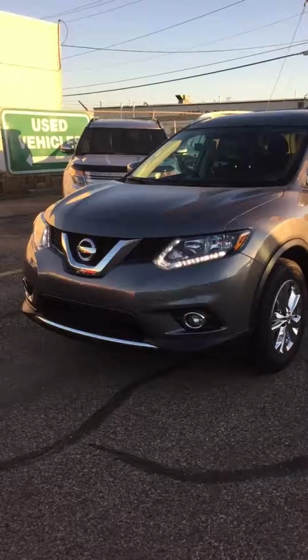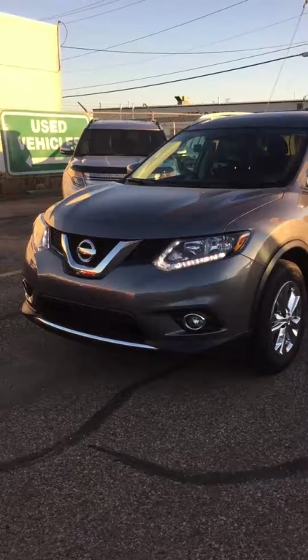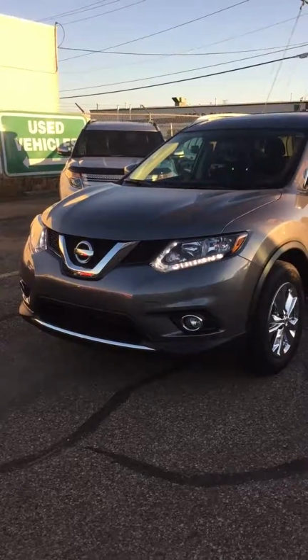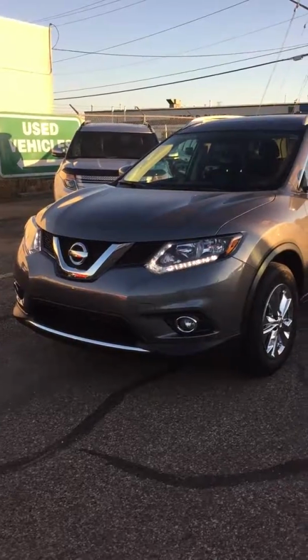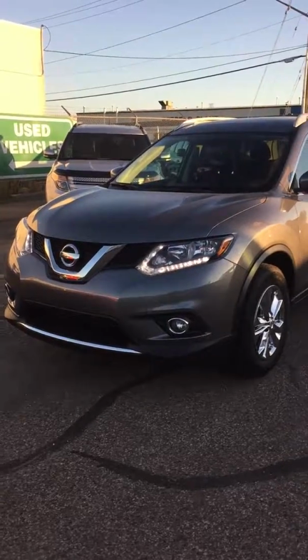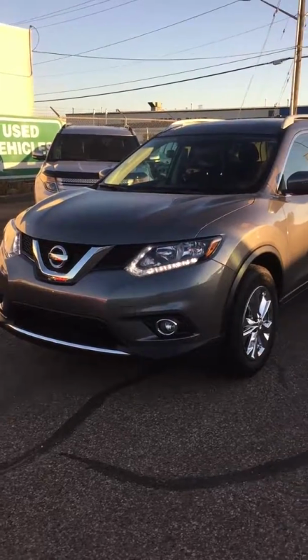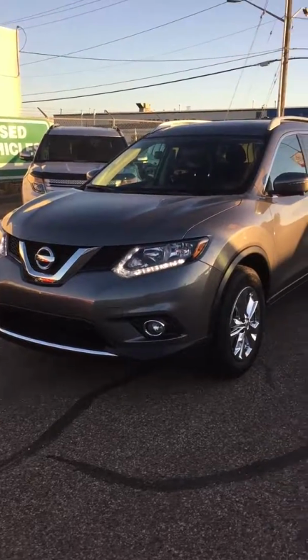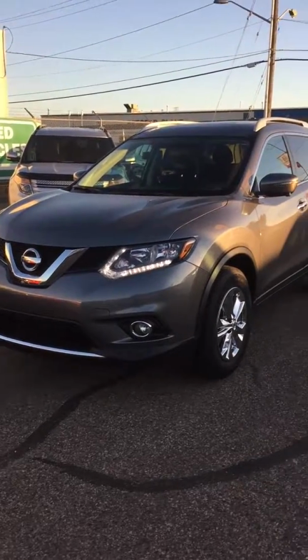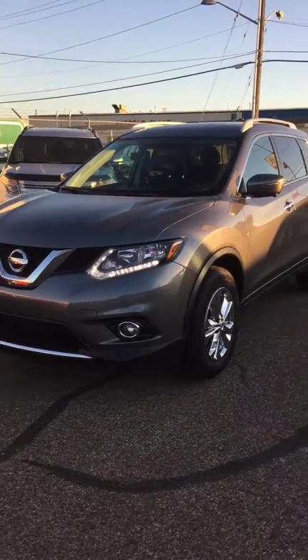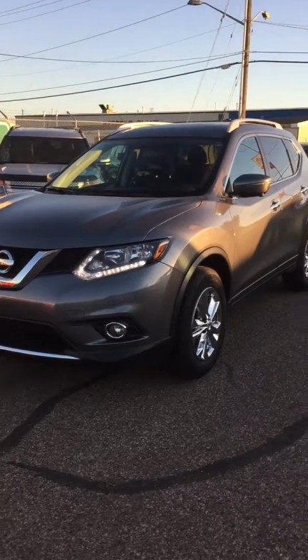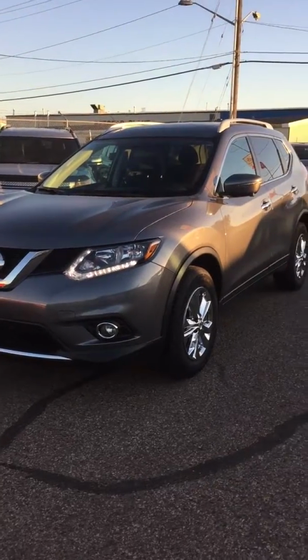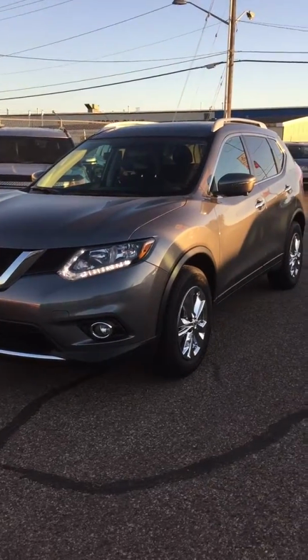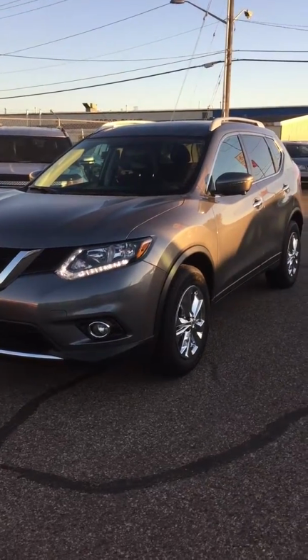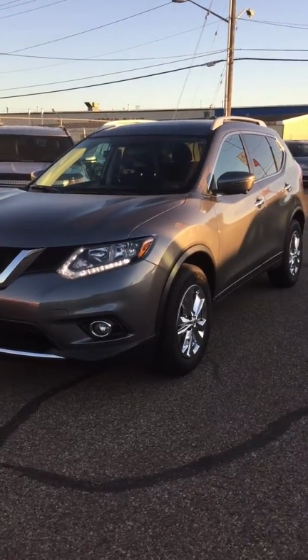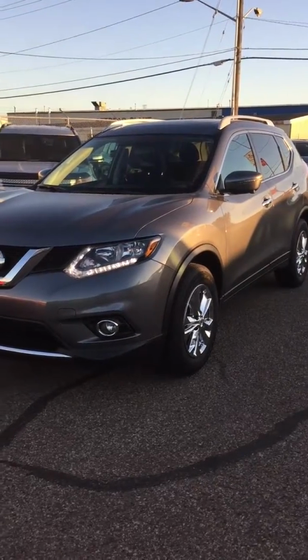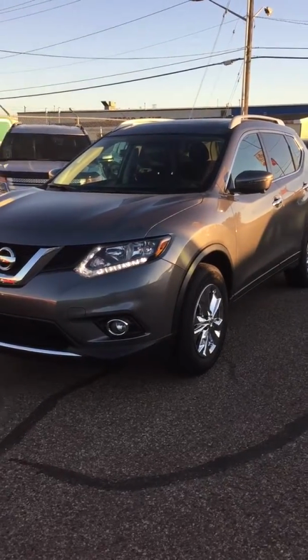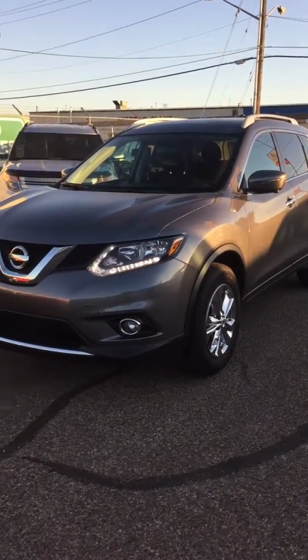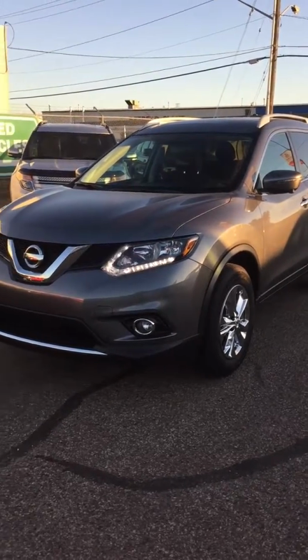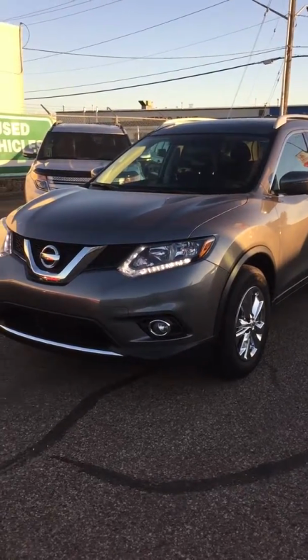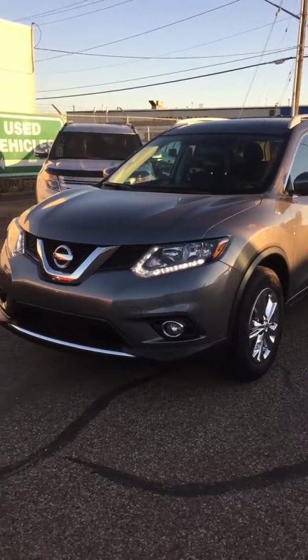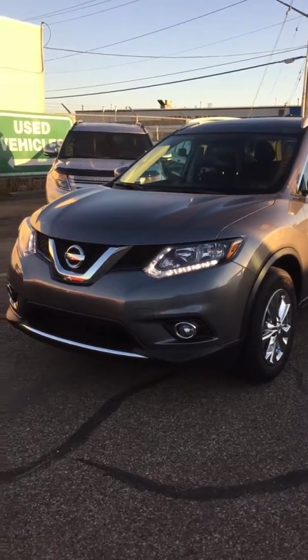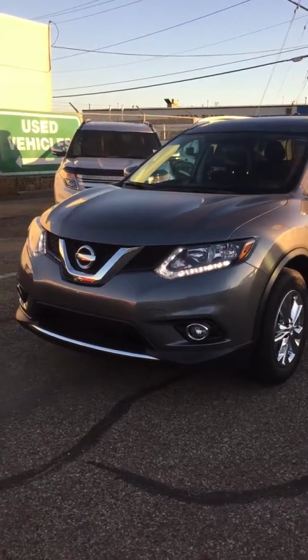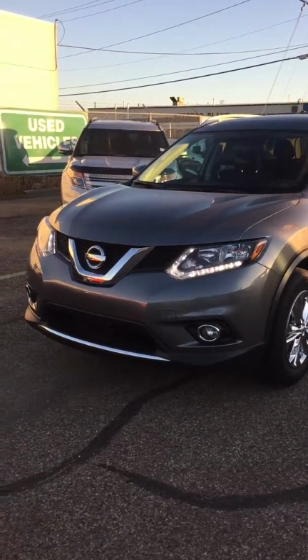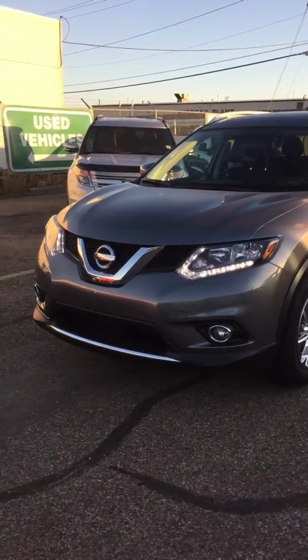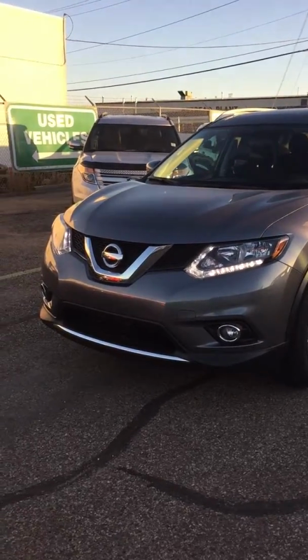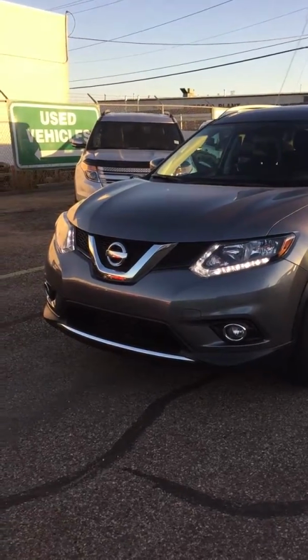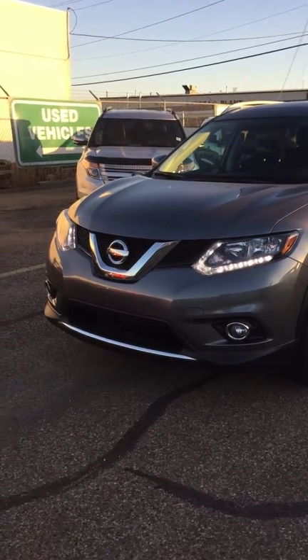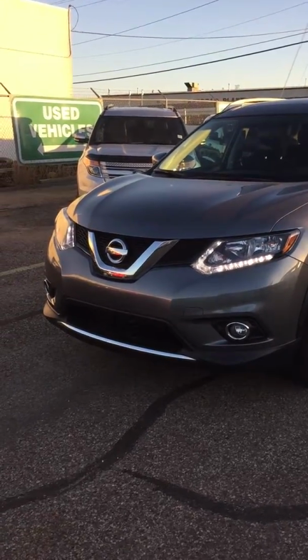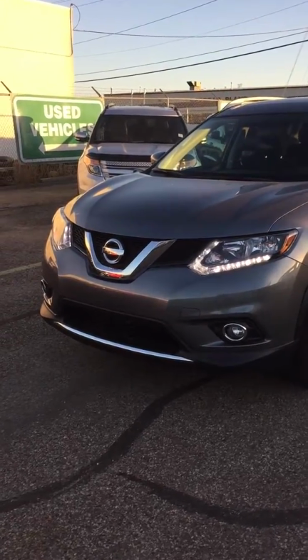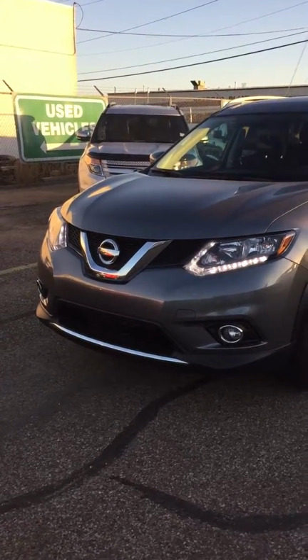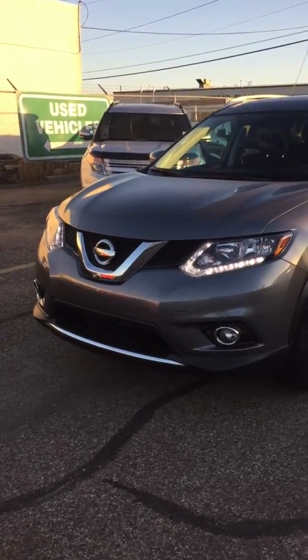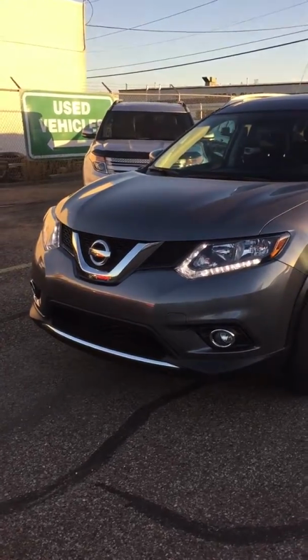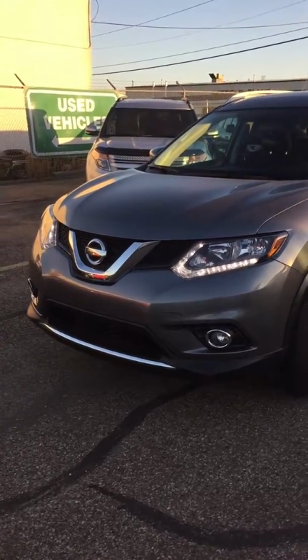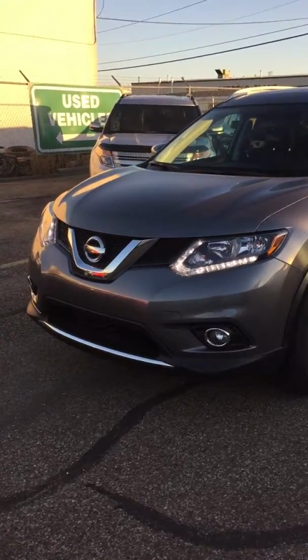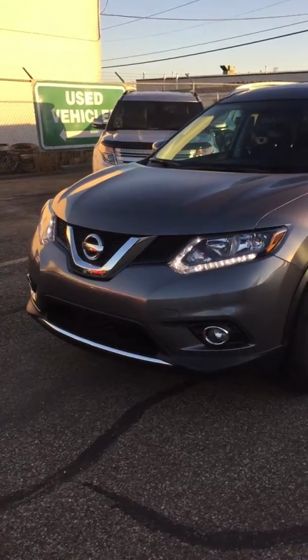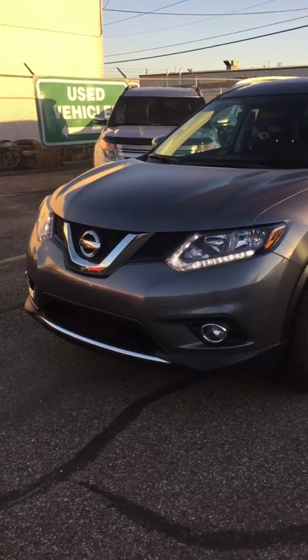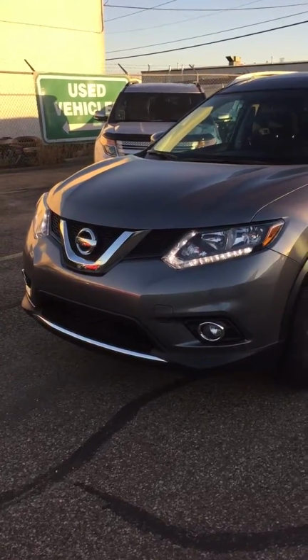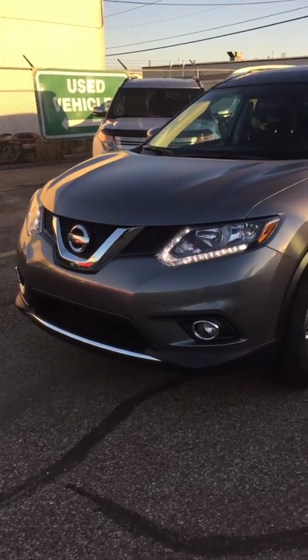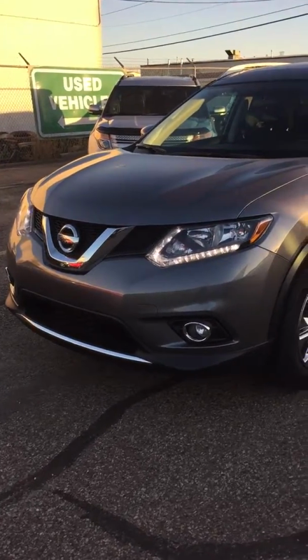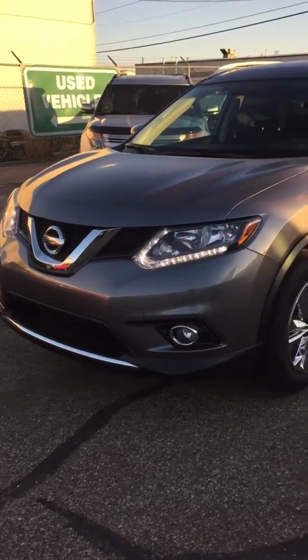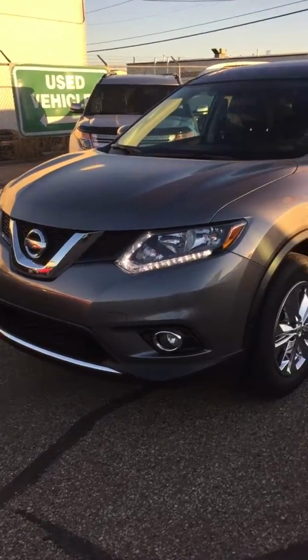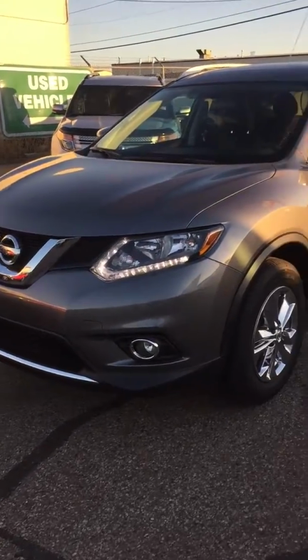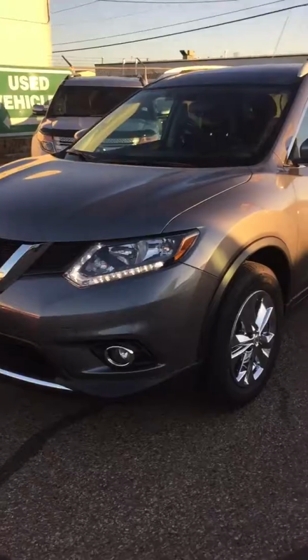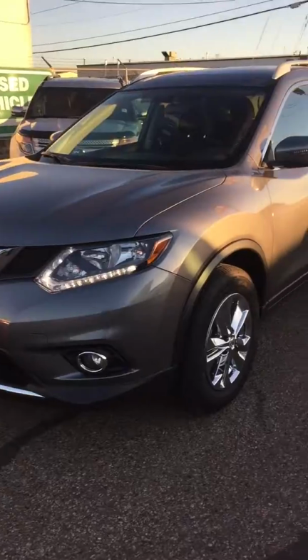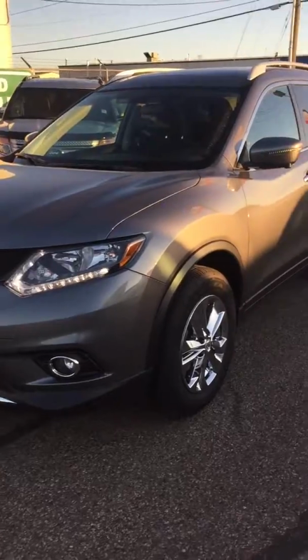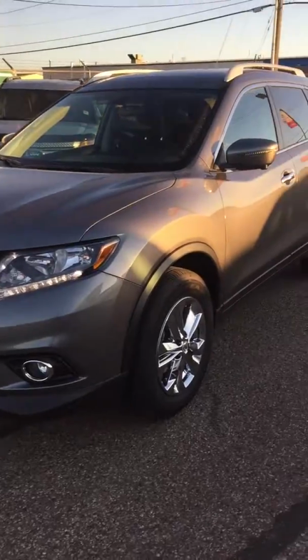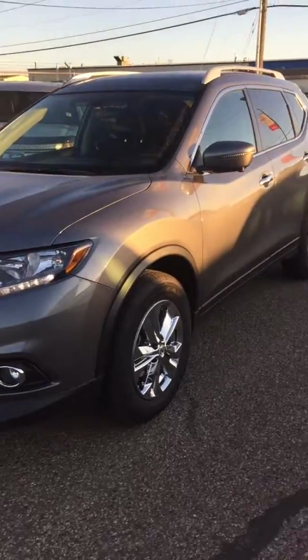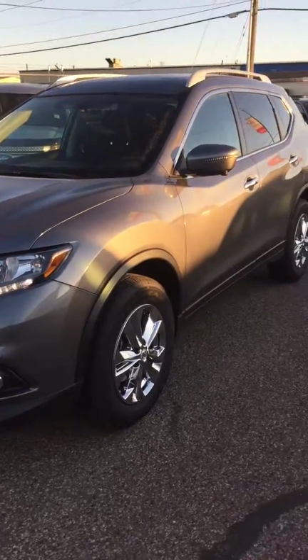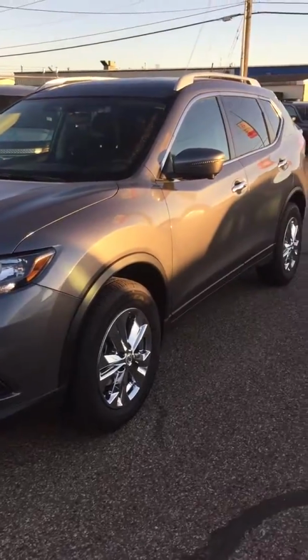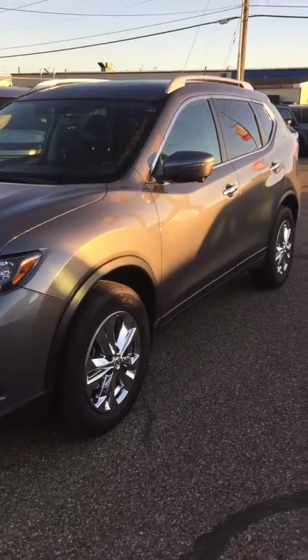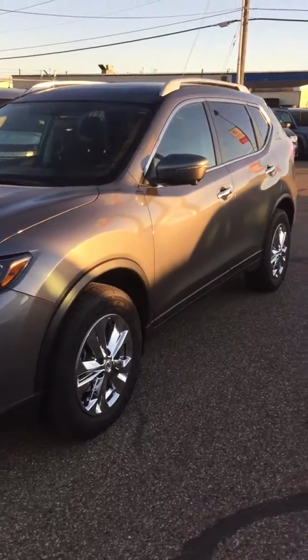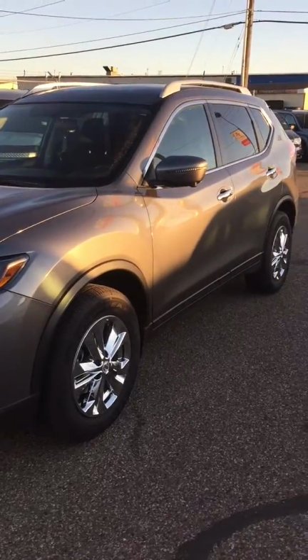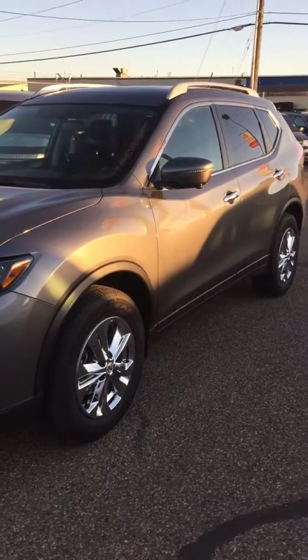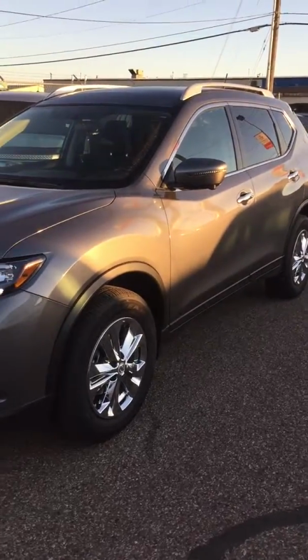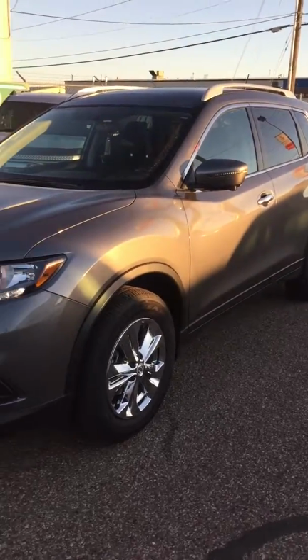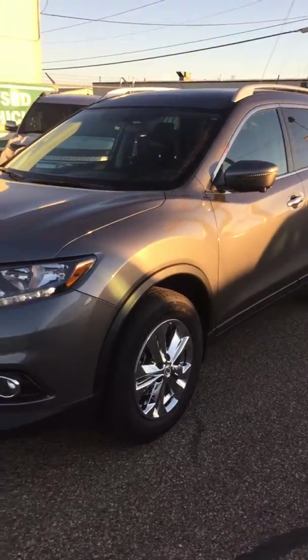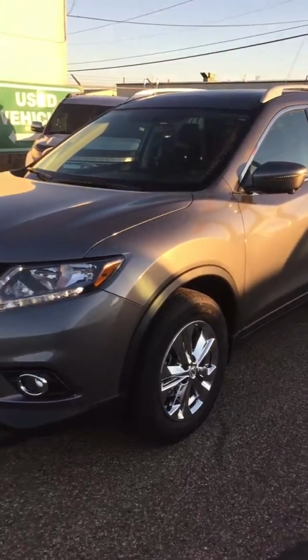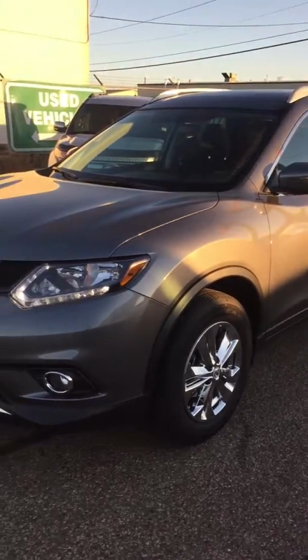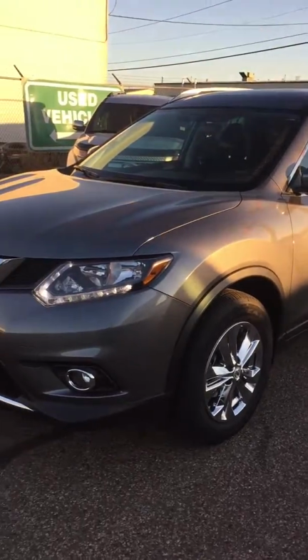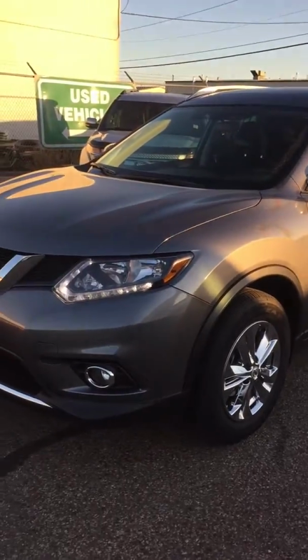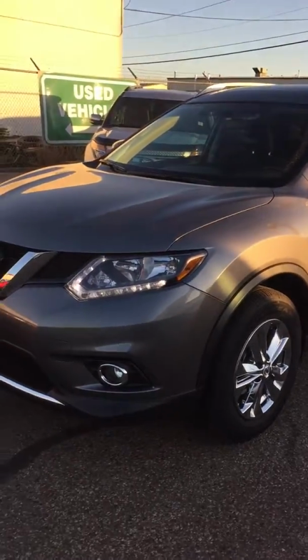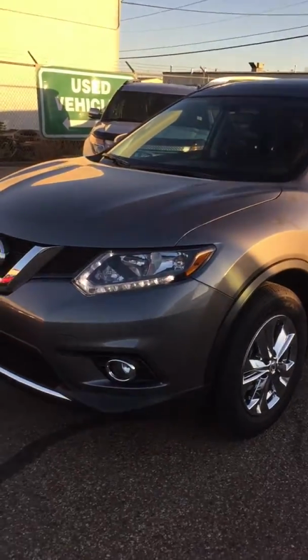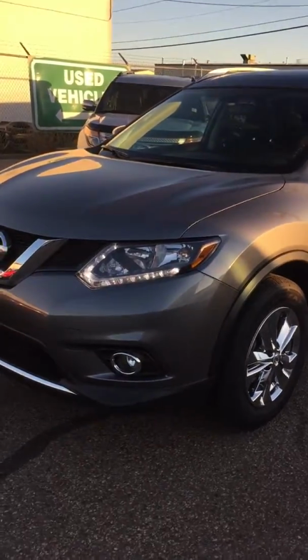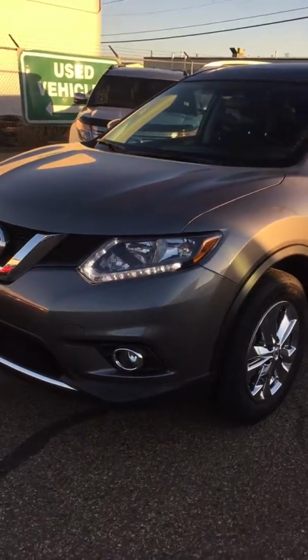Hey, this is Brandon from Southside Mitsubishi. This is my 2016 Nissan Rogue — an SV all-wheel drive. Really, really nice package.